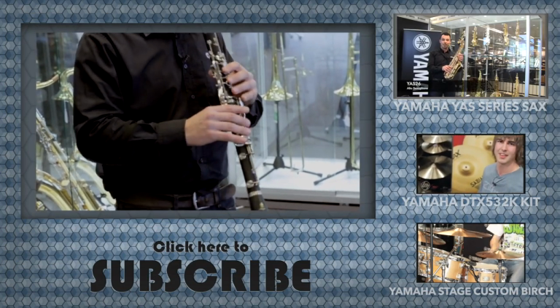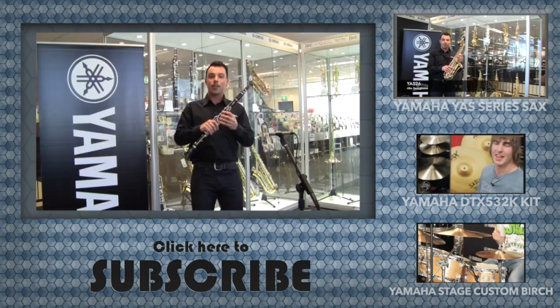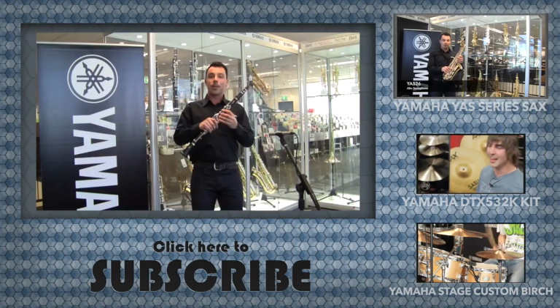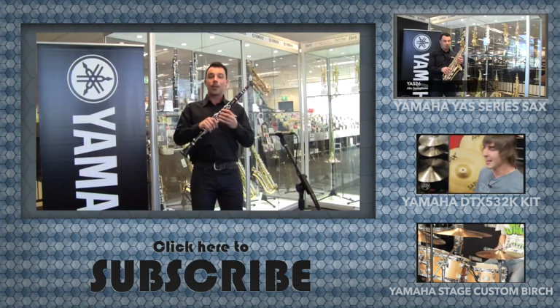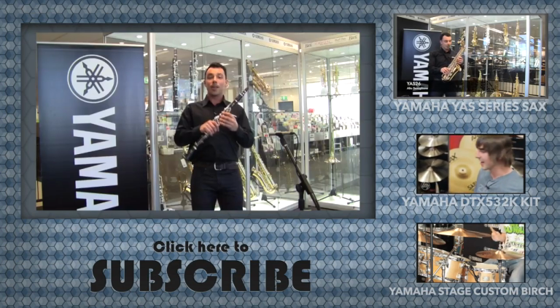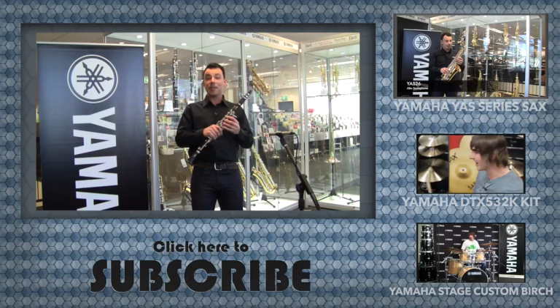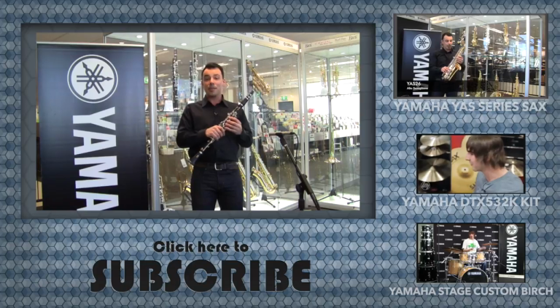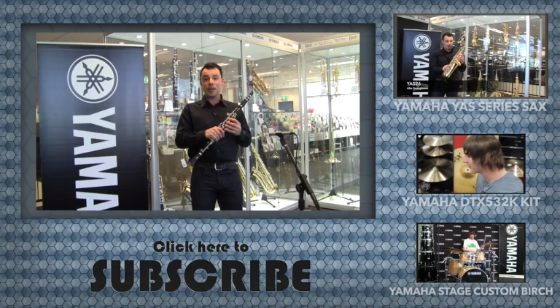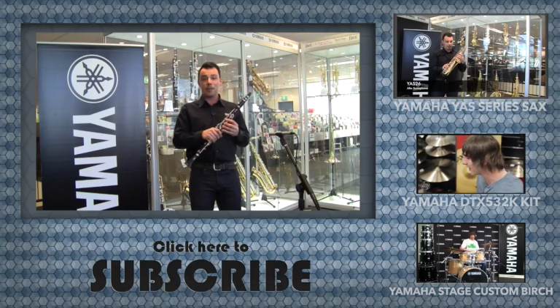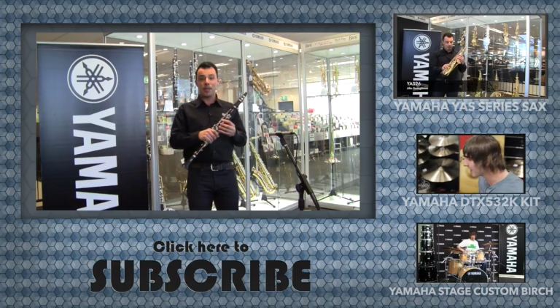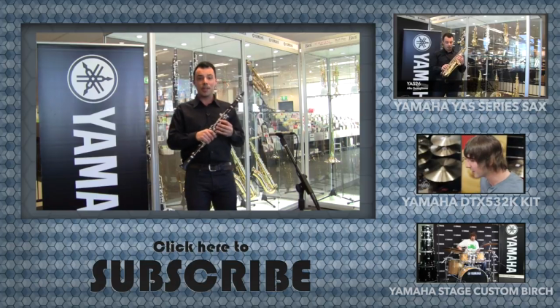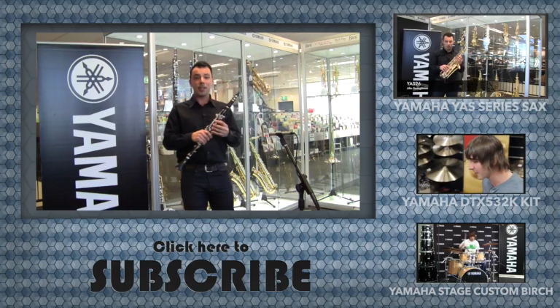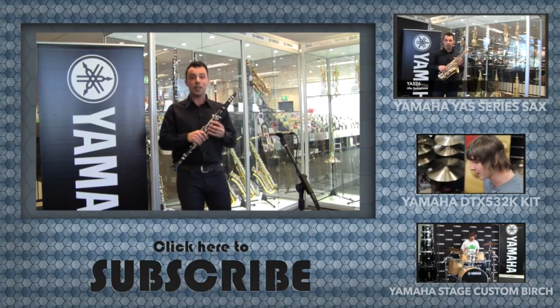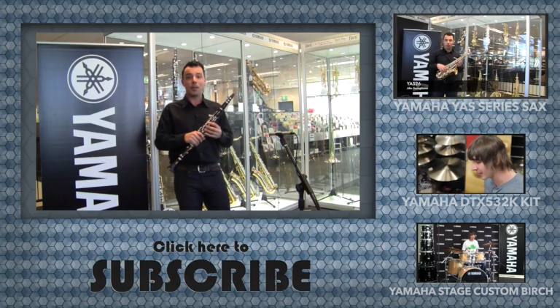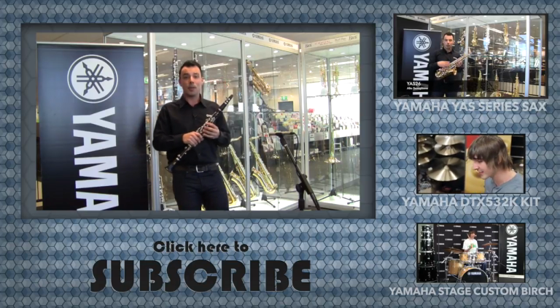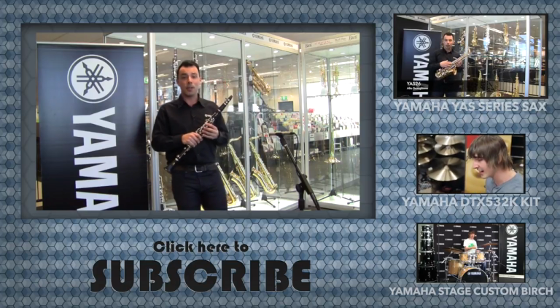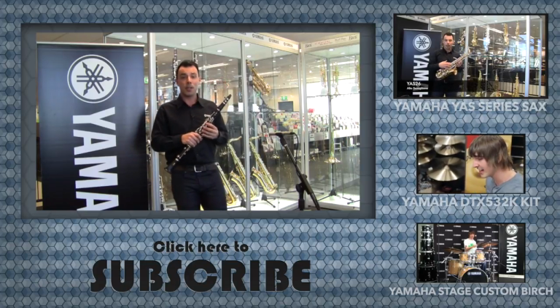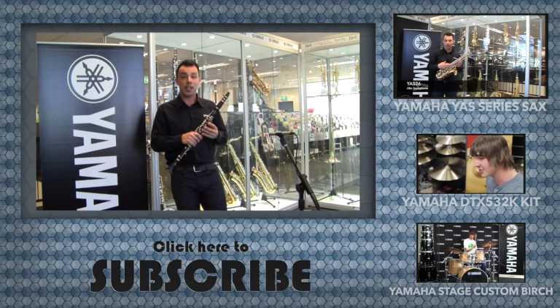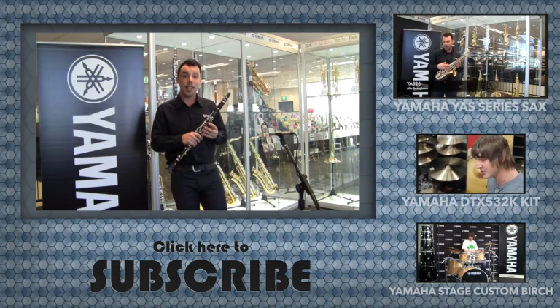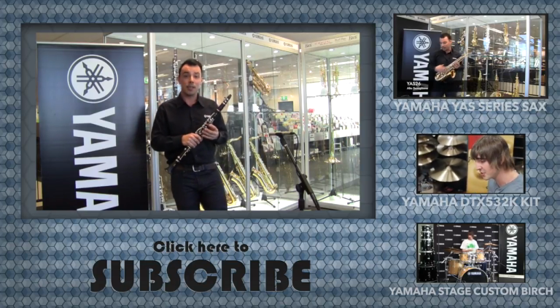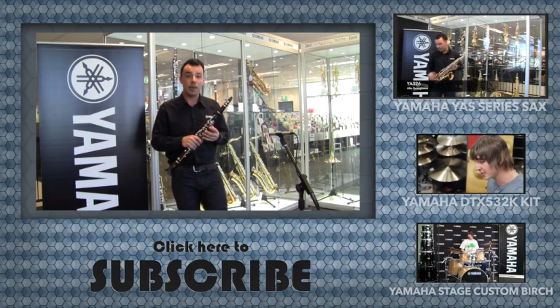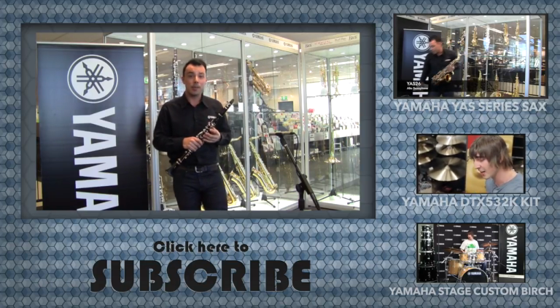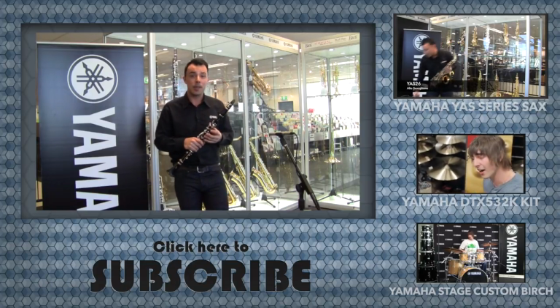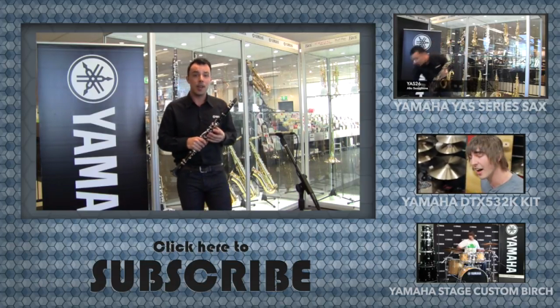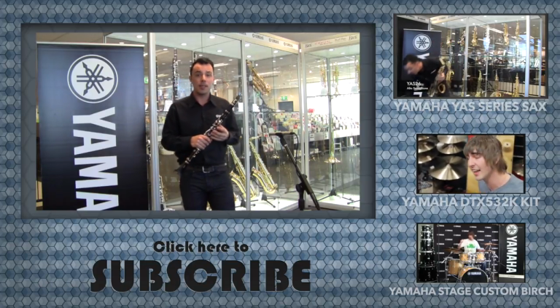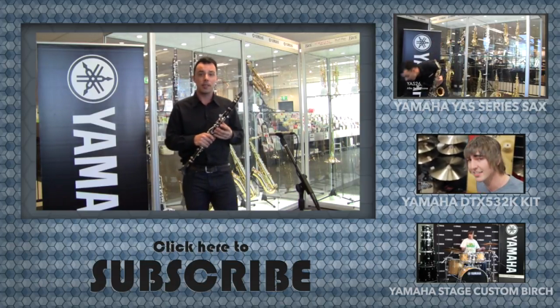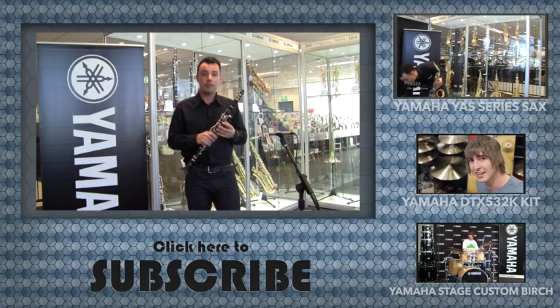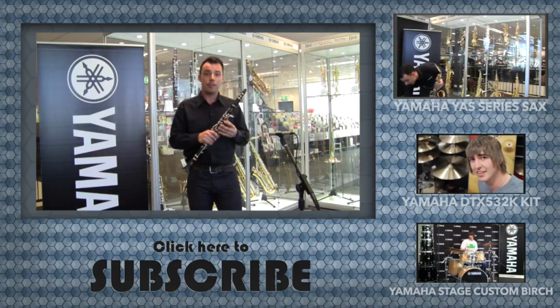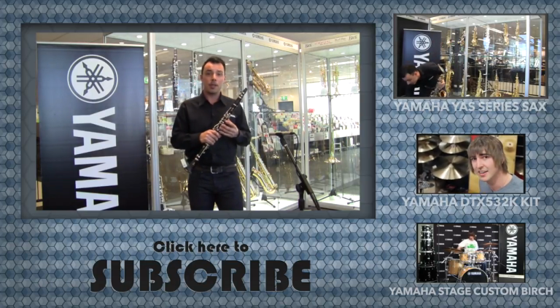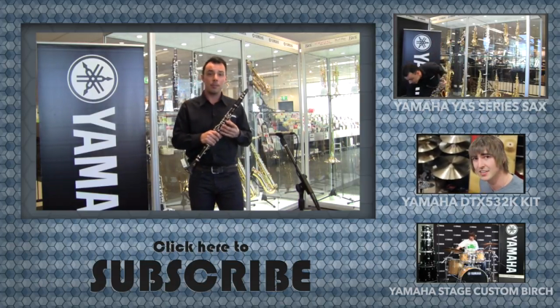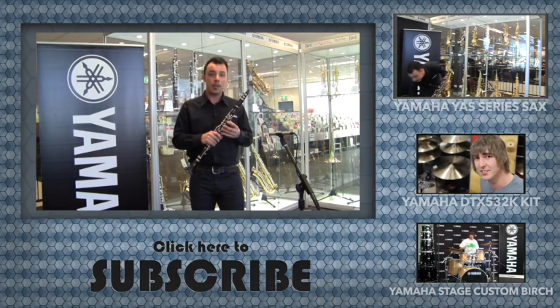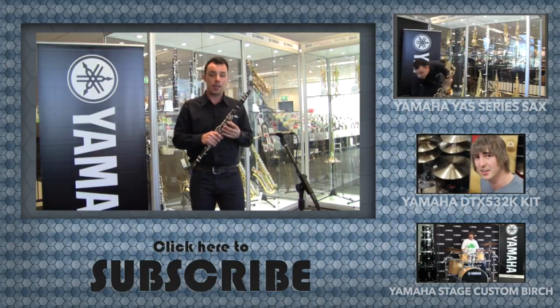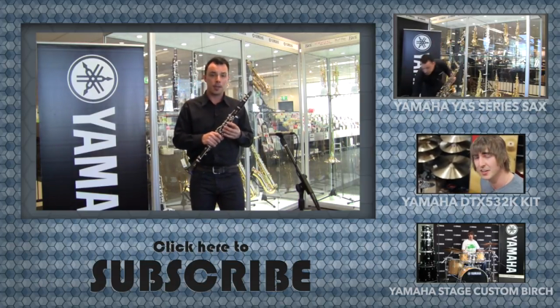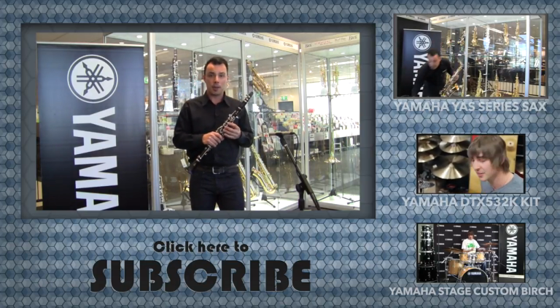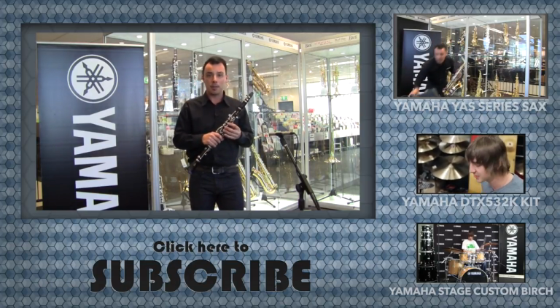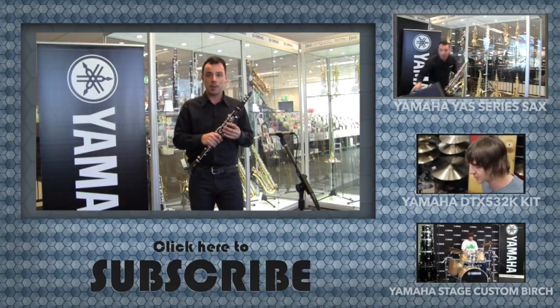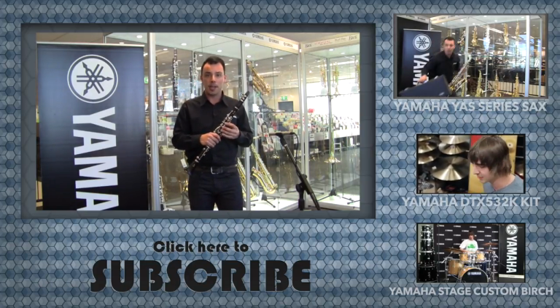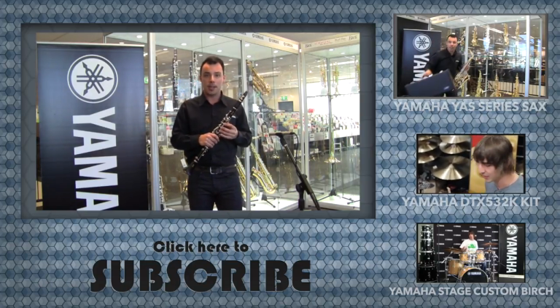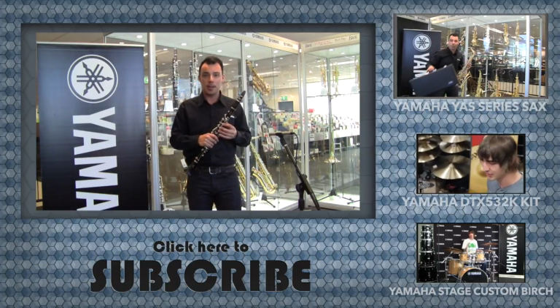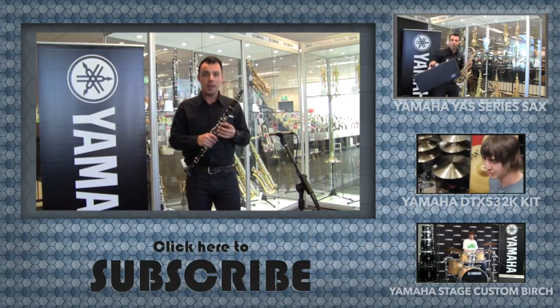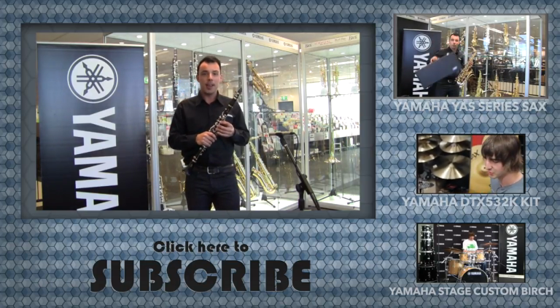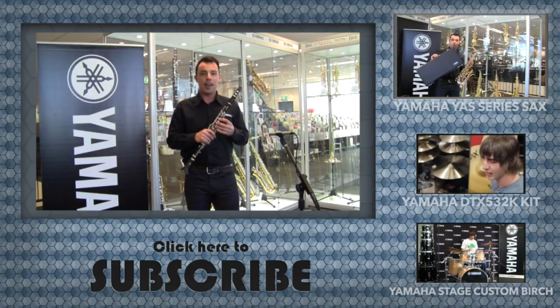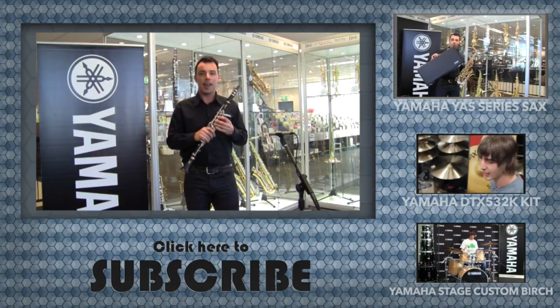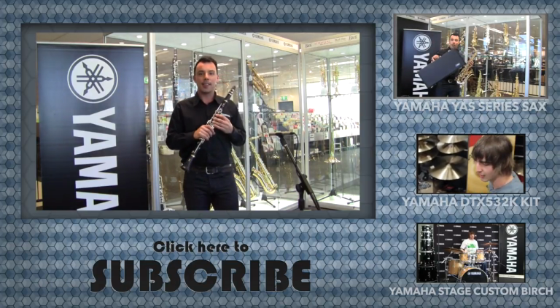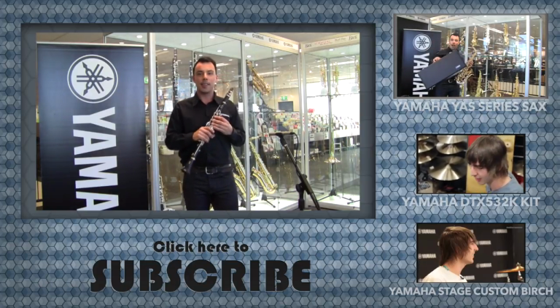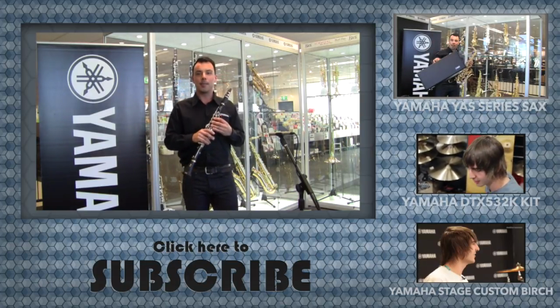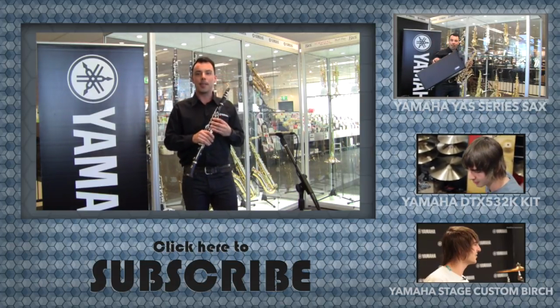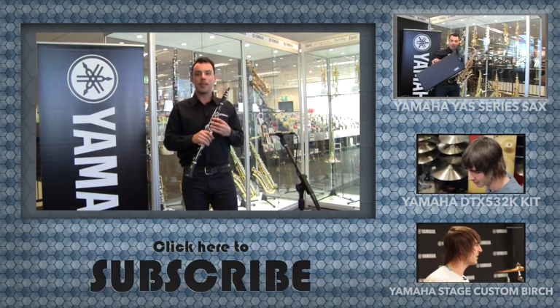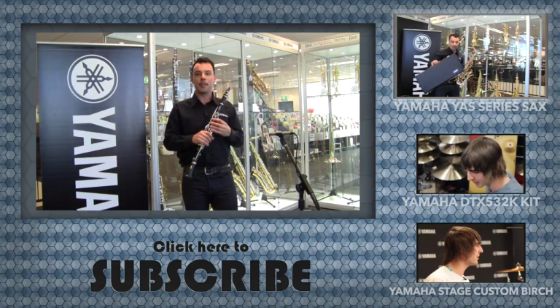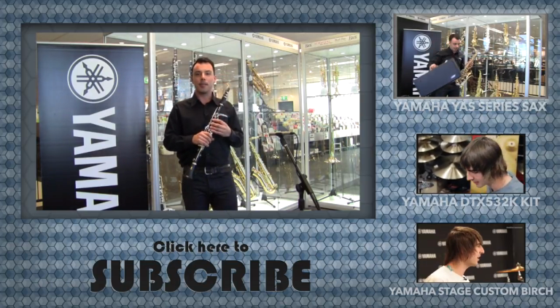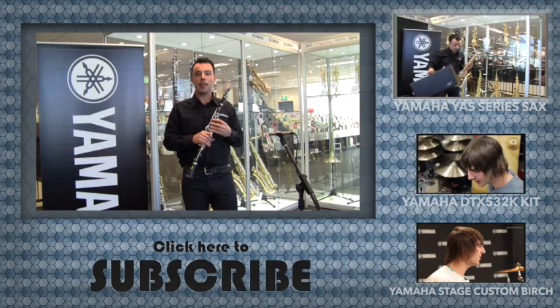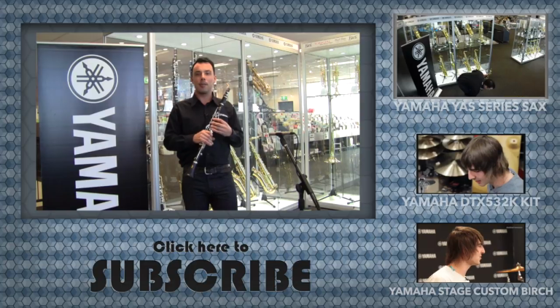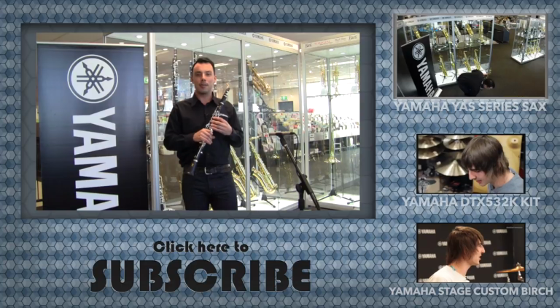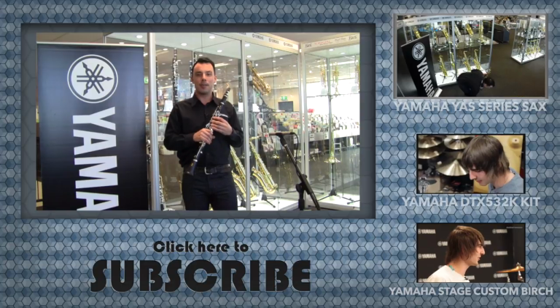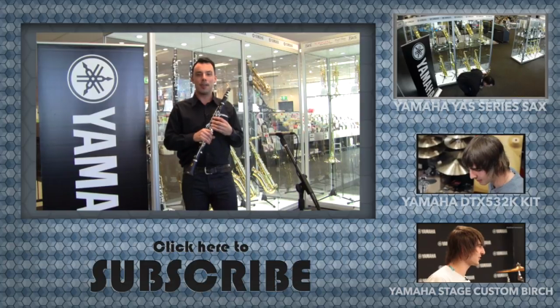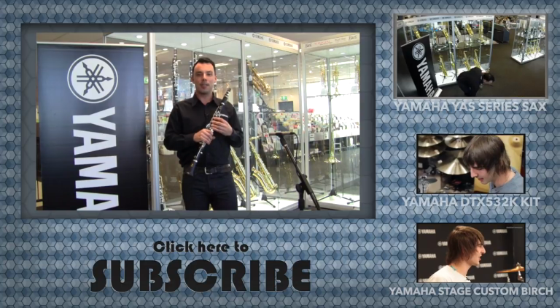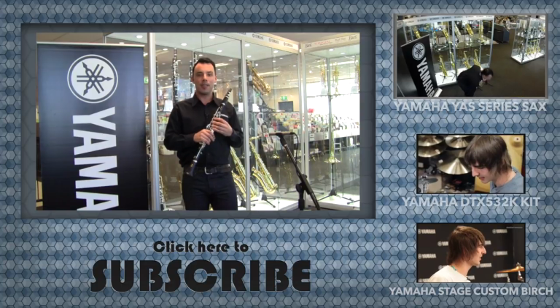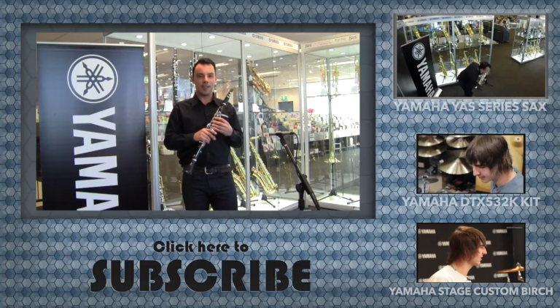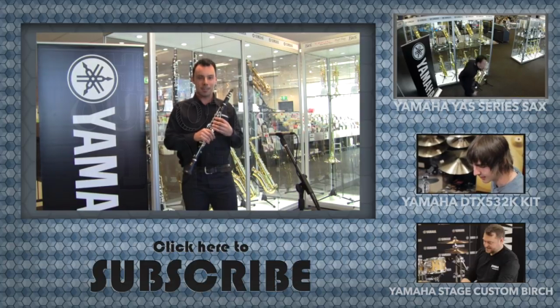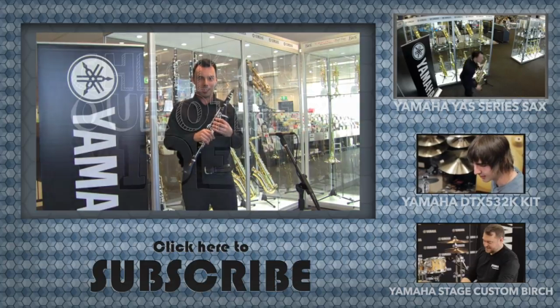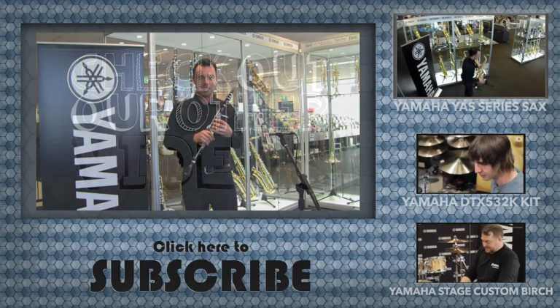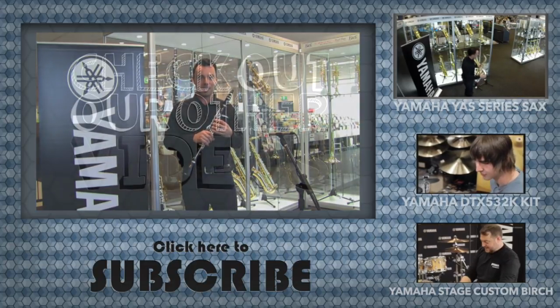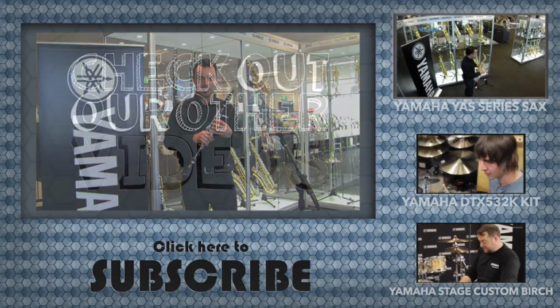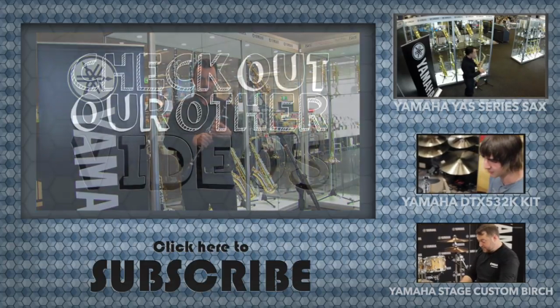Come into Better Music, or check out the website, bettermusic.com.au, and the team here will help you find the right instrument for you.